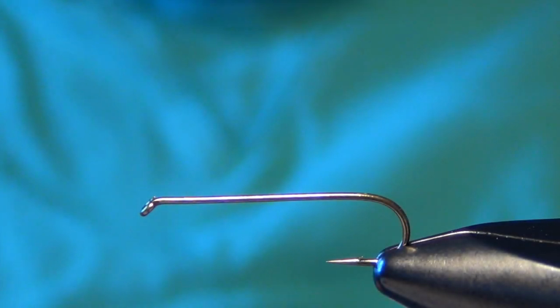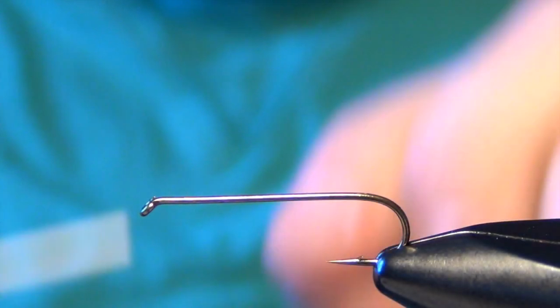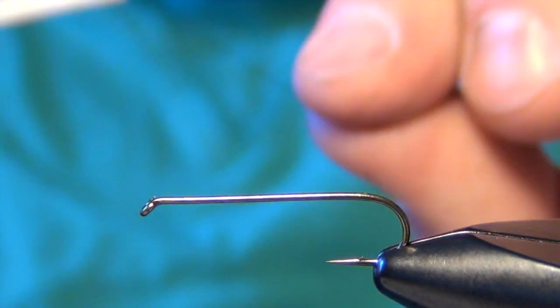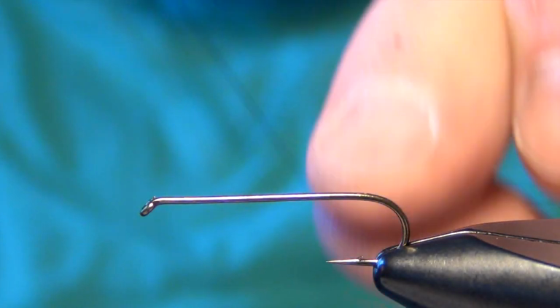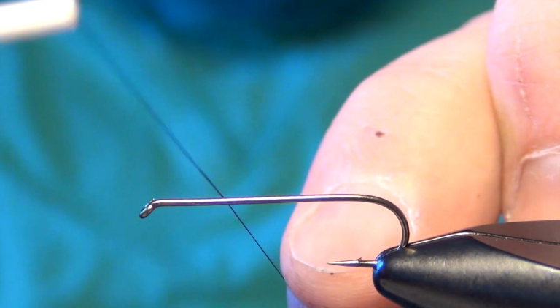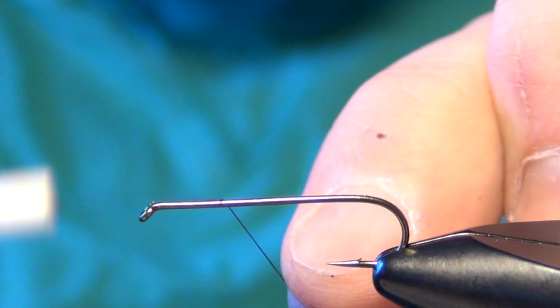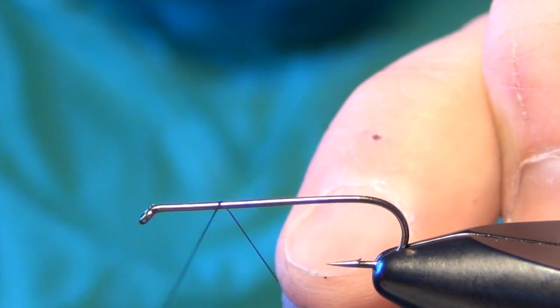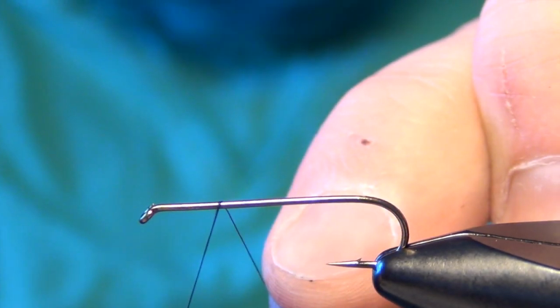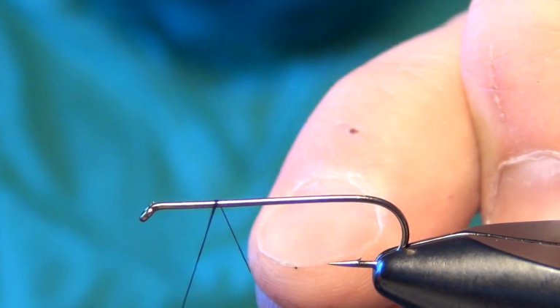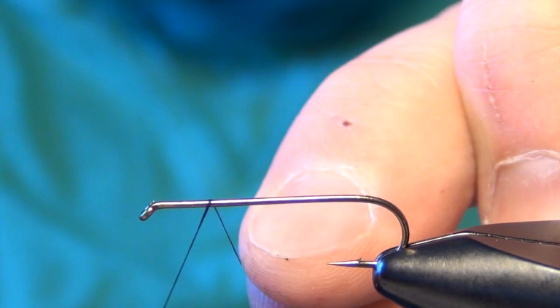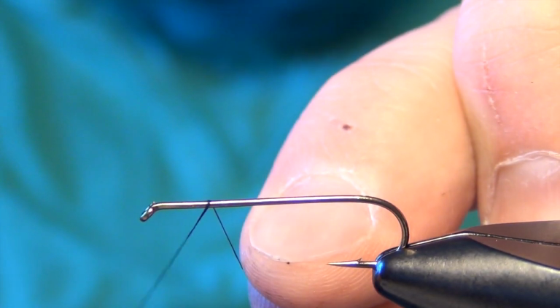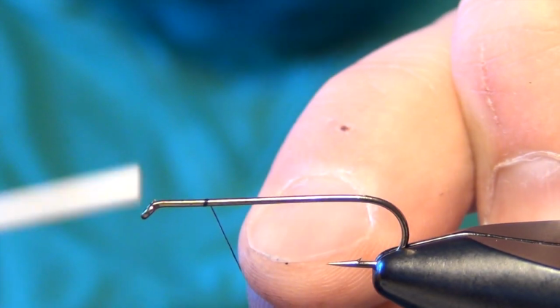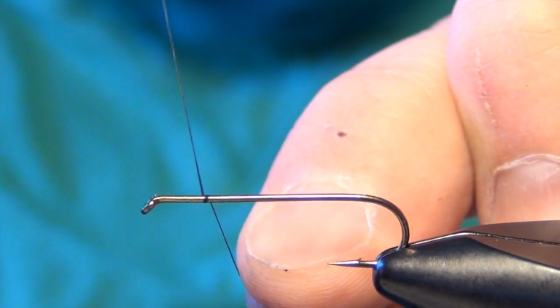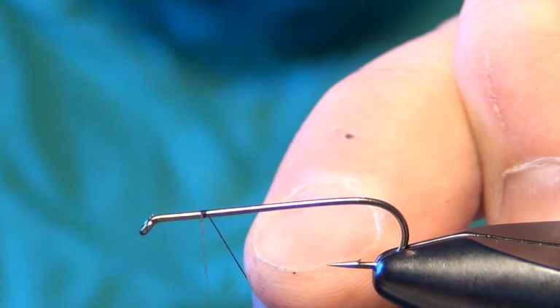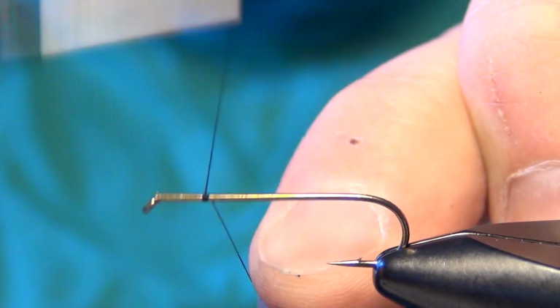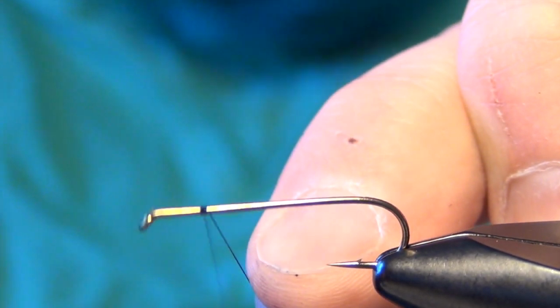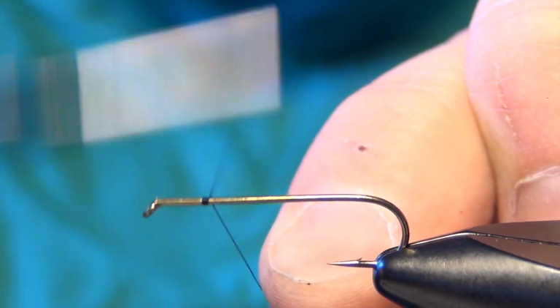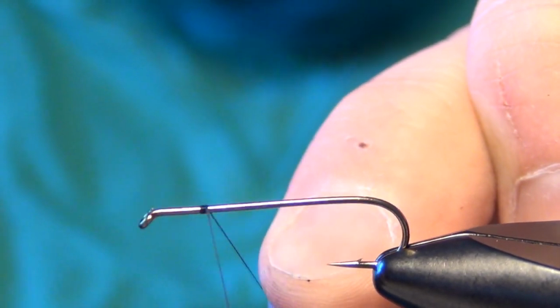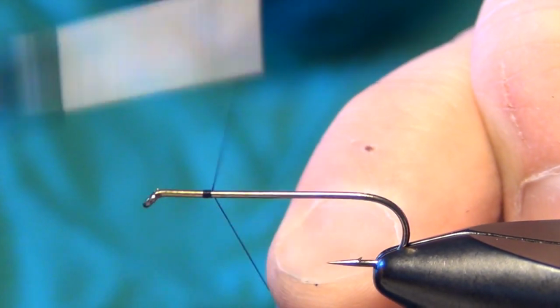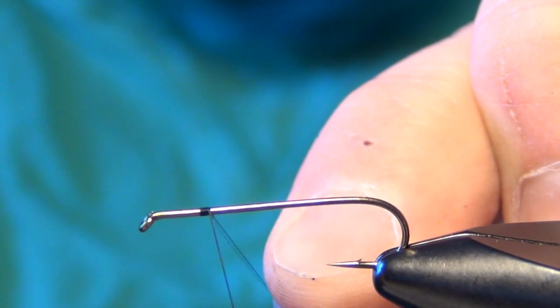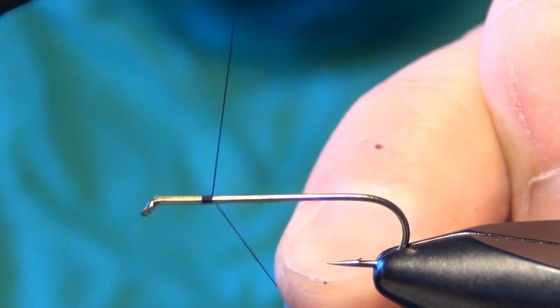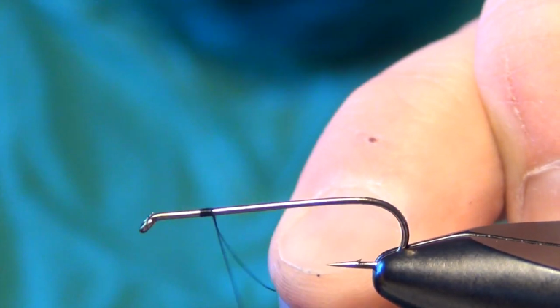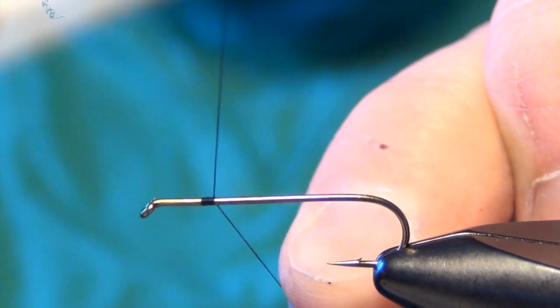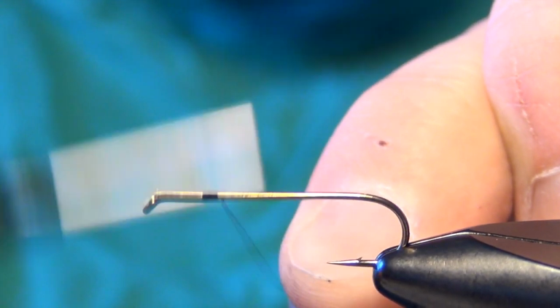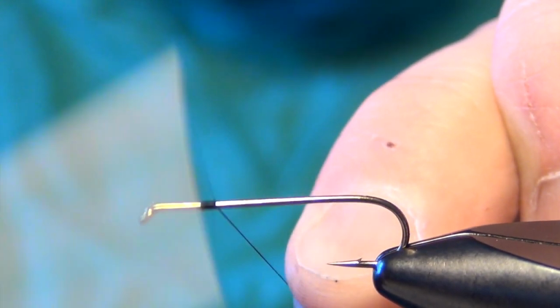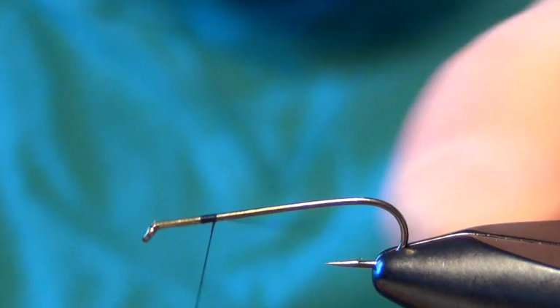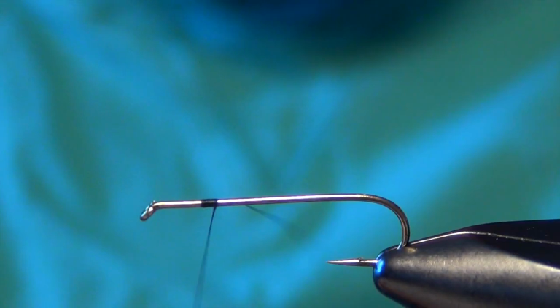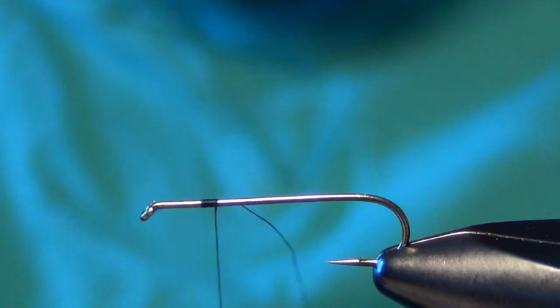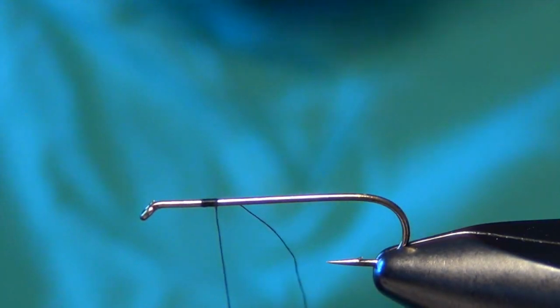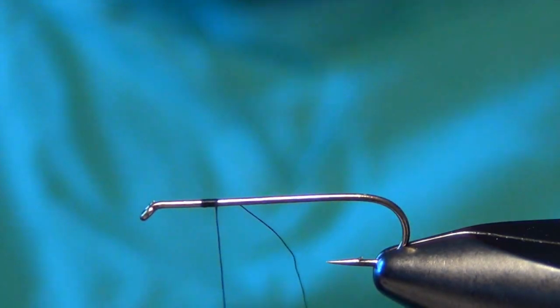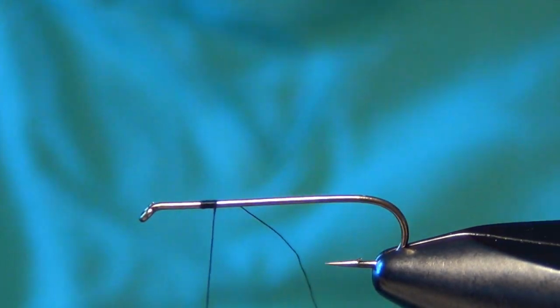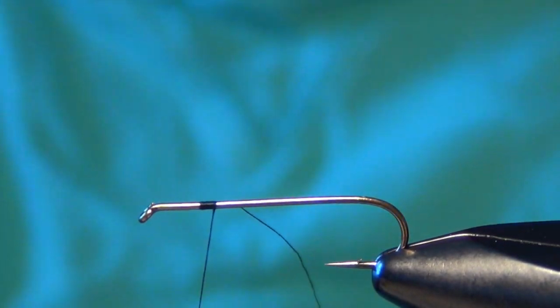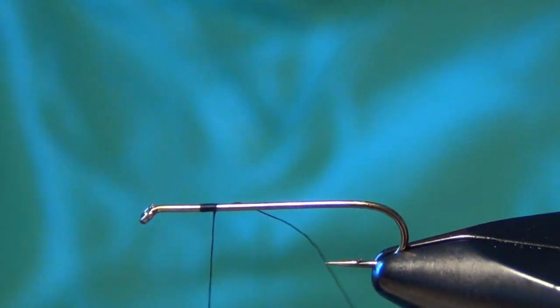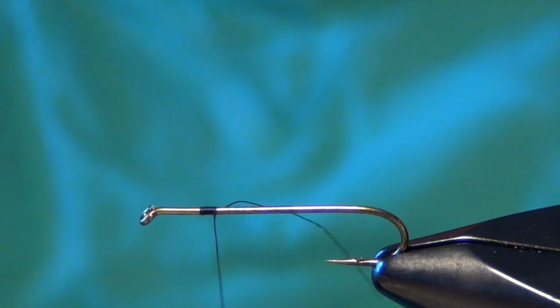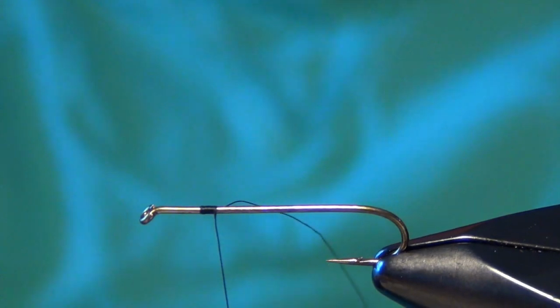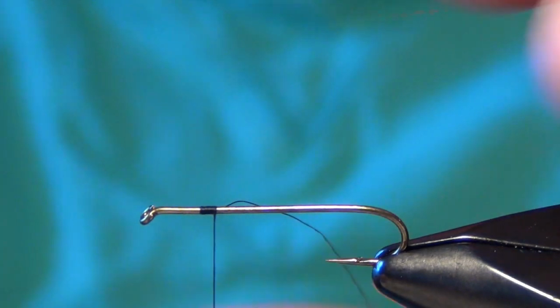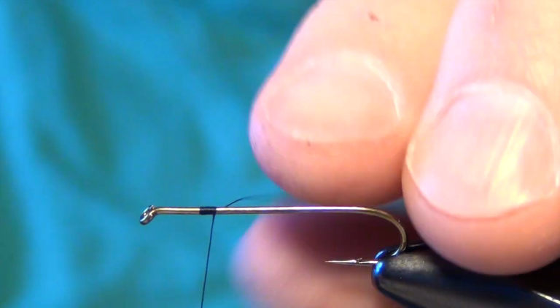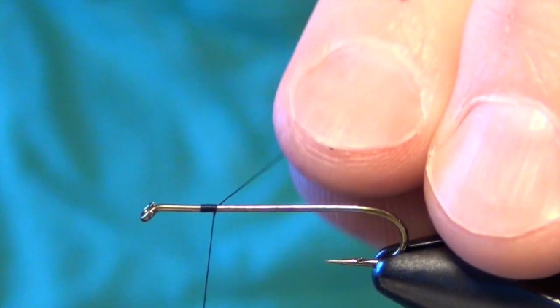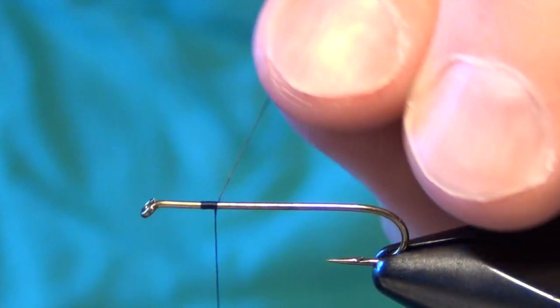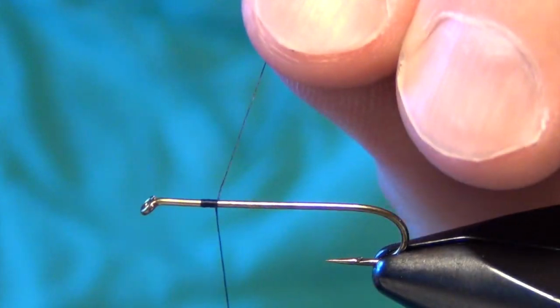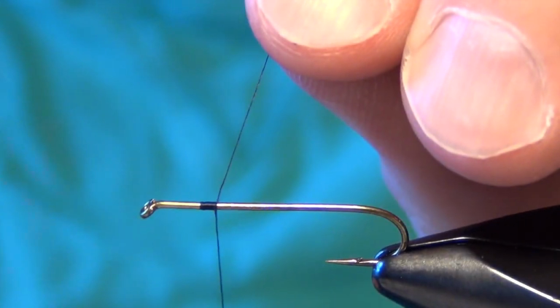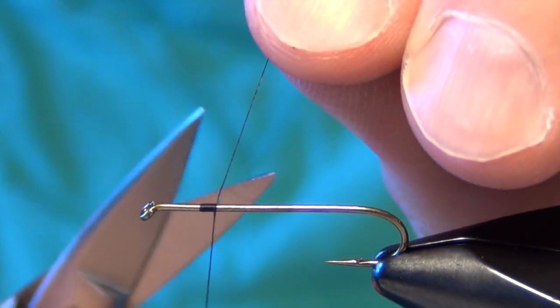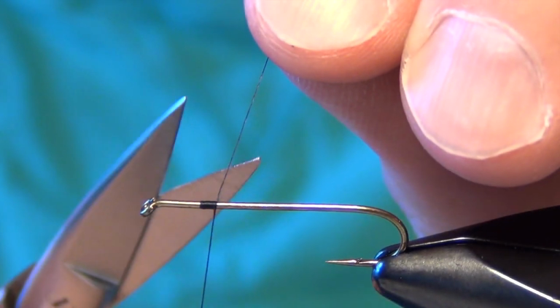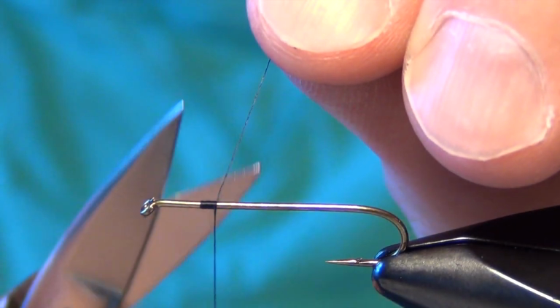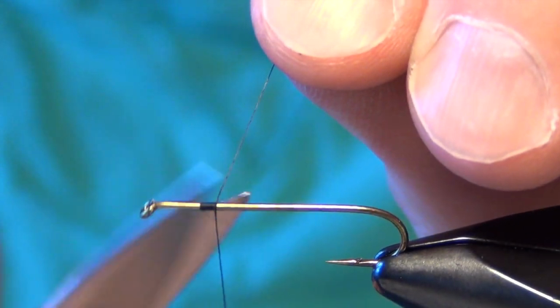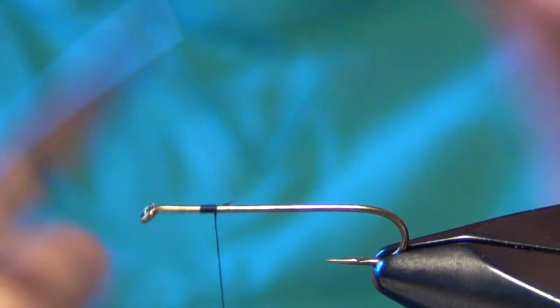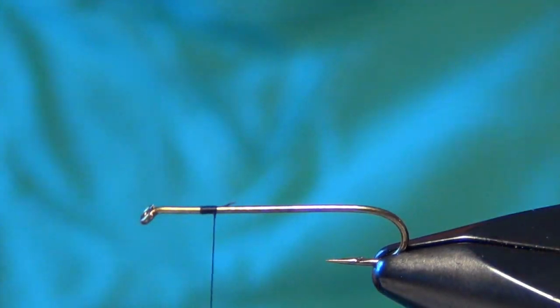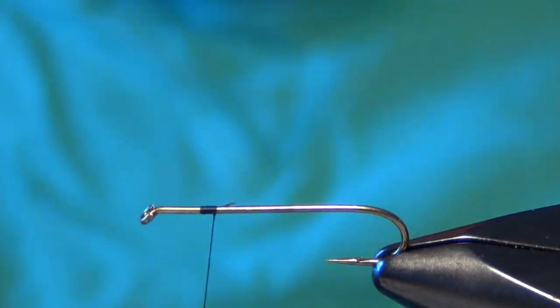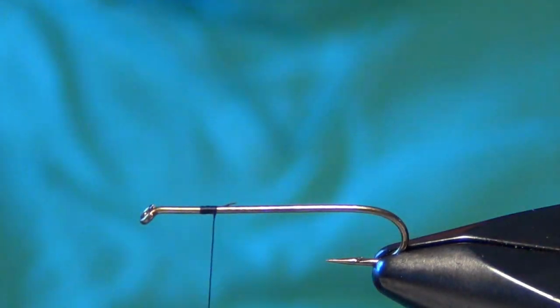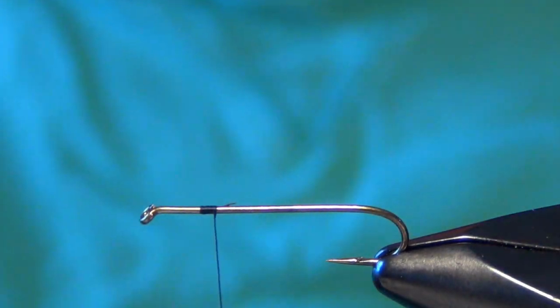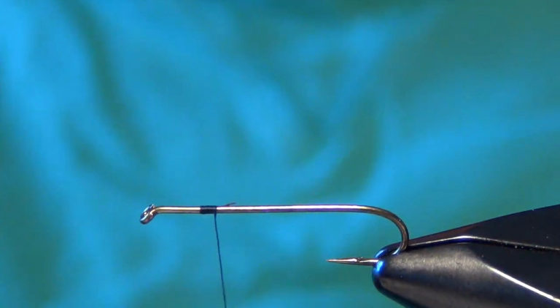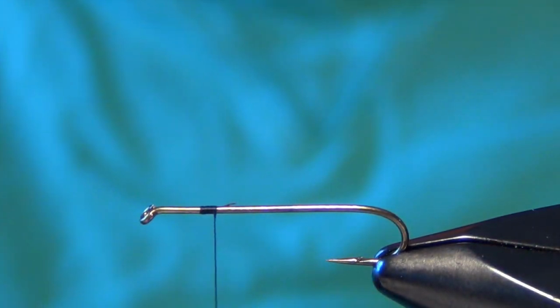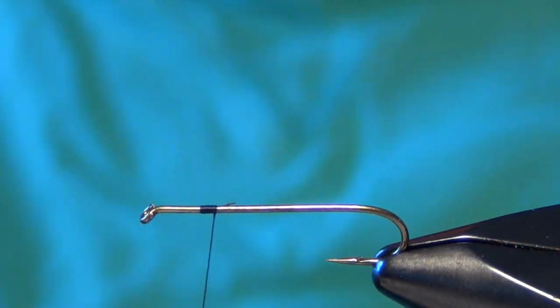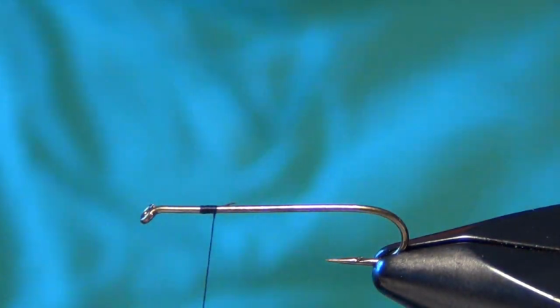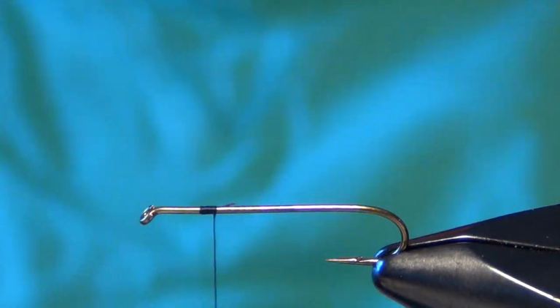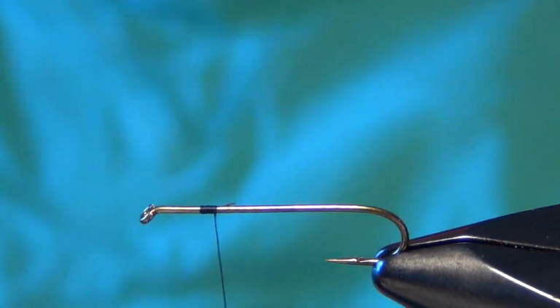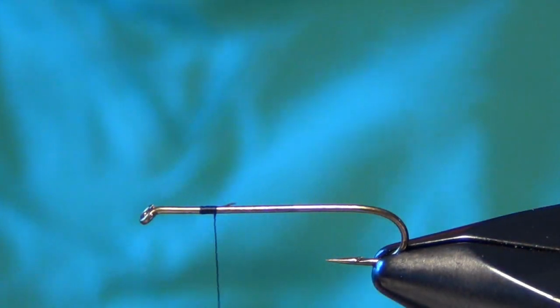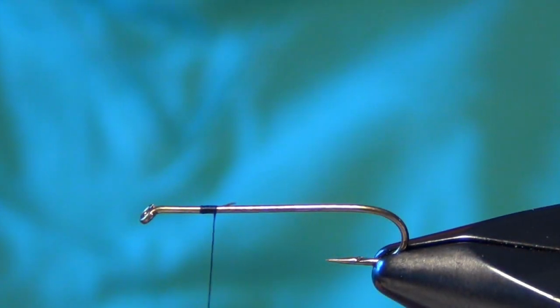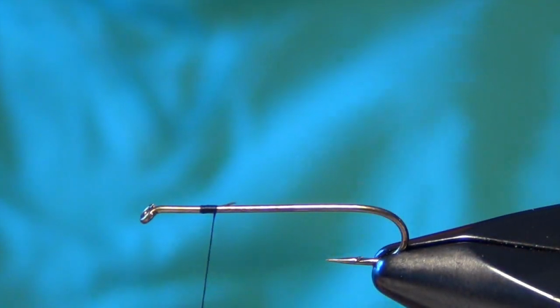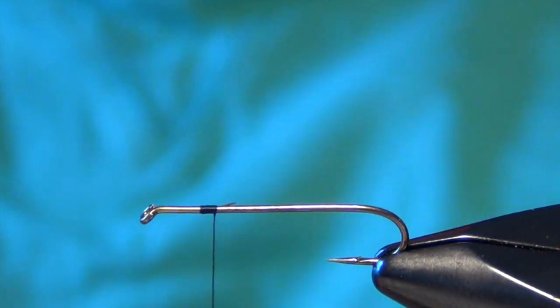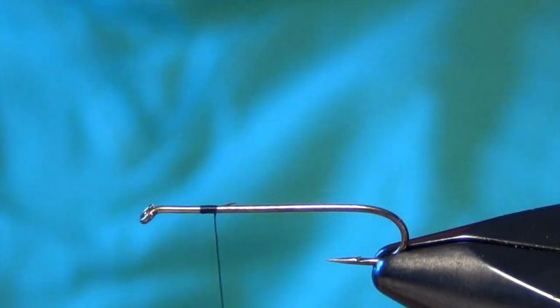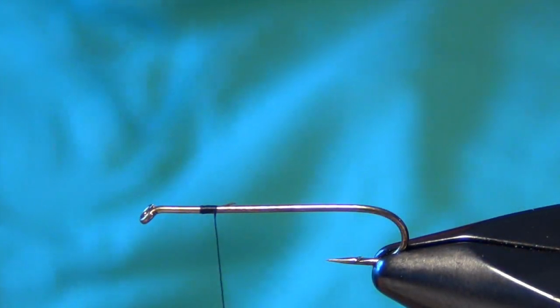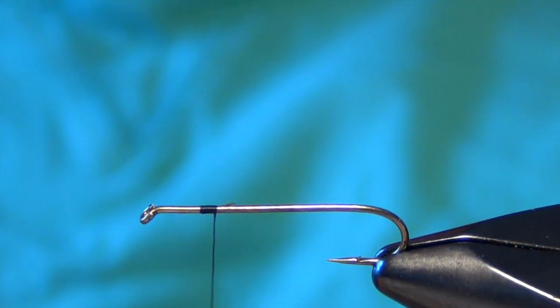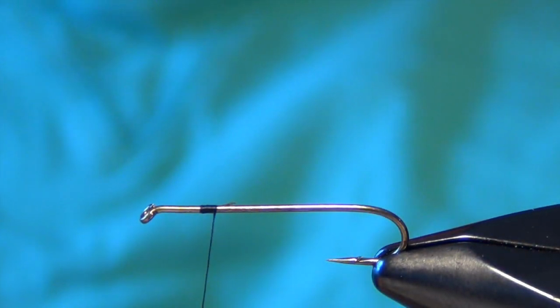In this video, we're going to tie a fly called the PMX, also known as the Parachute Madam X.